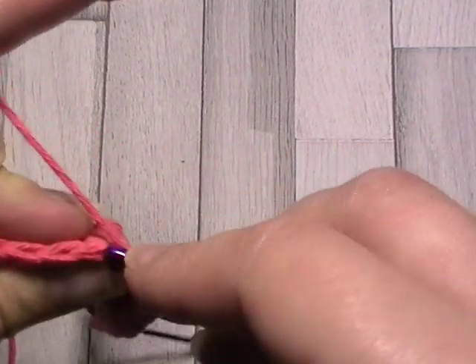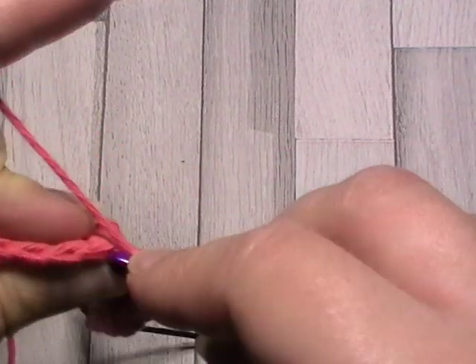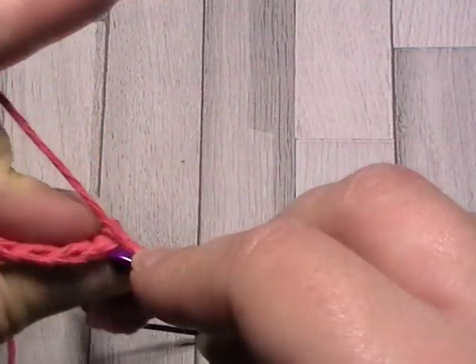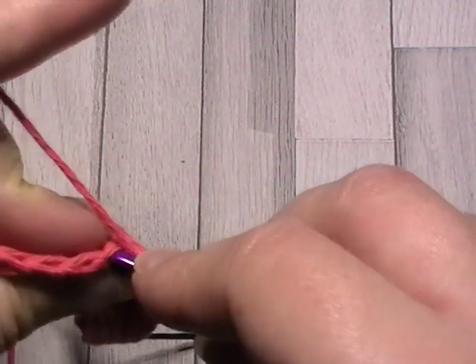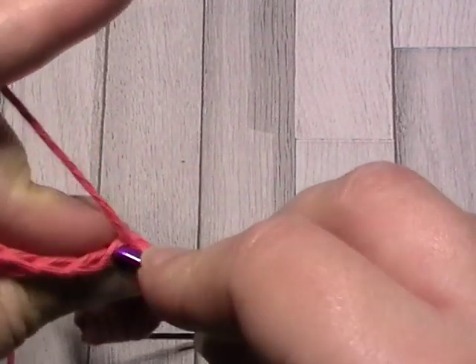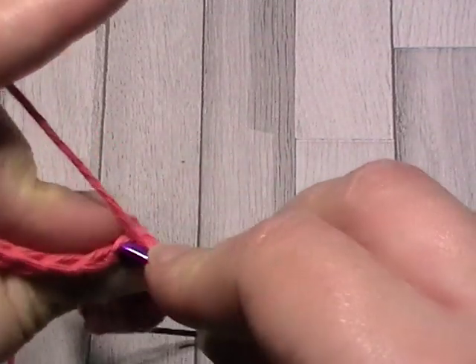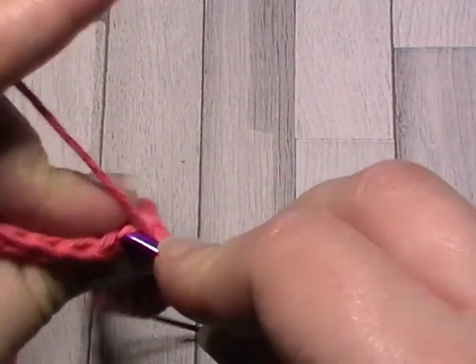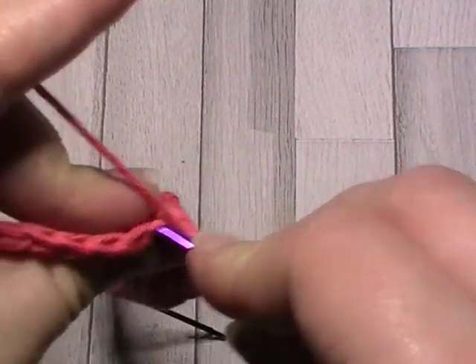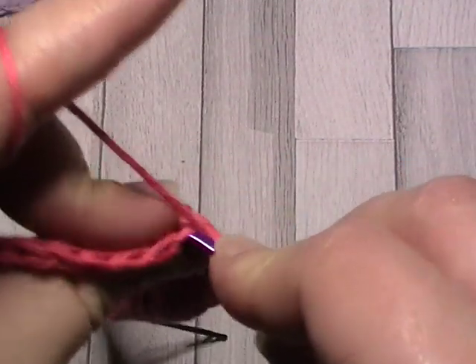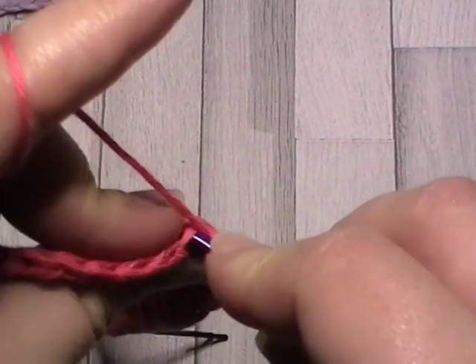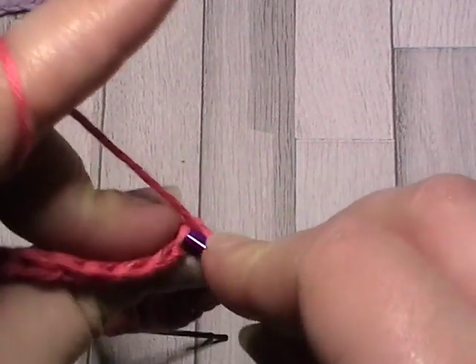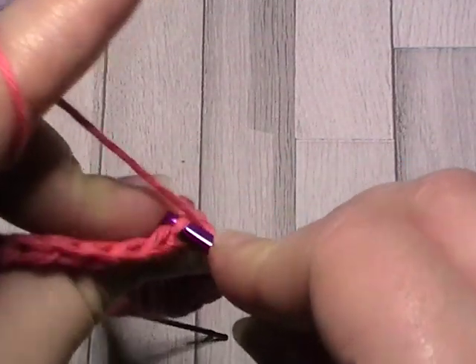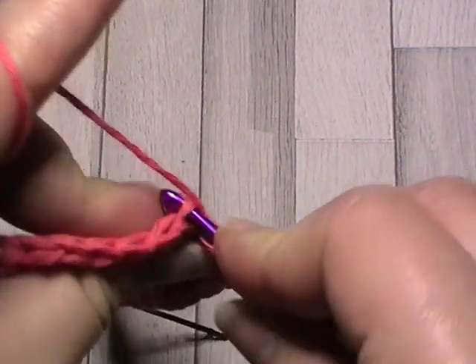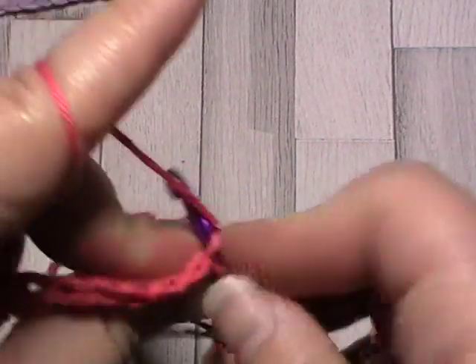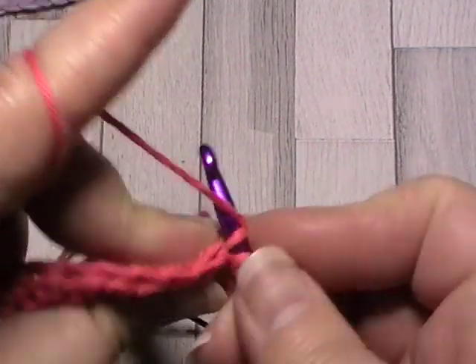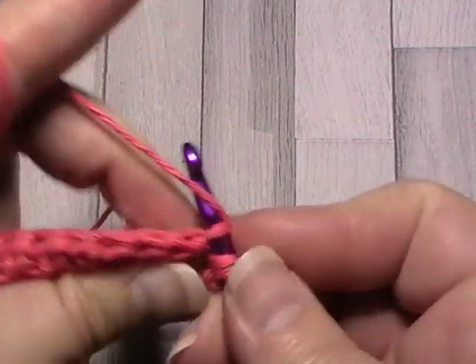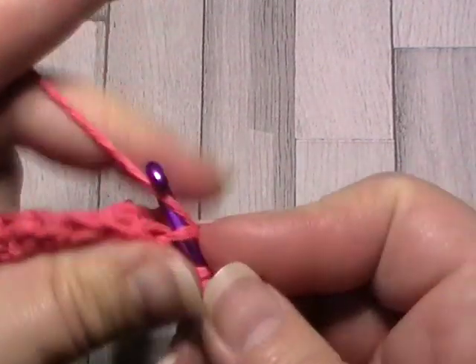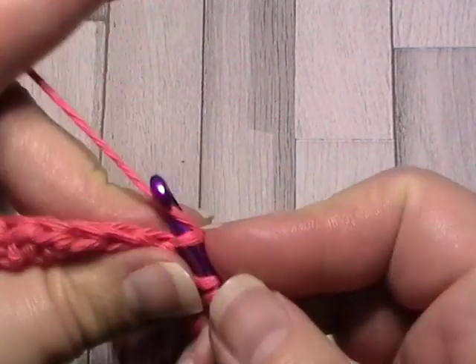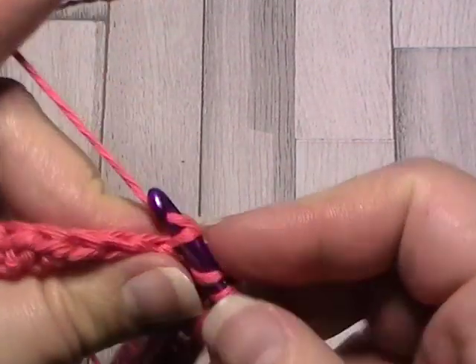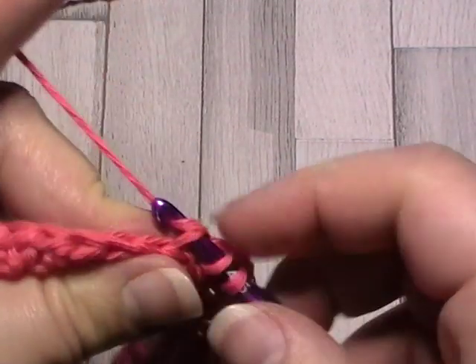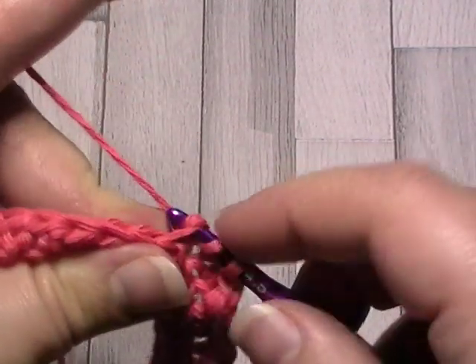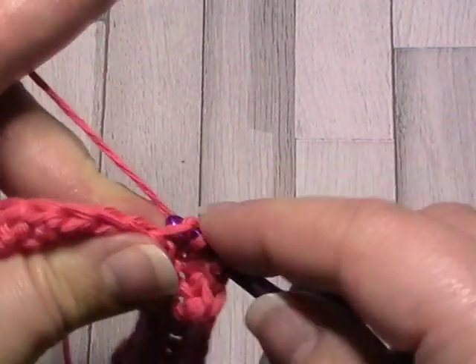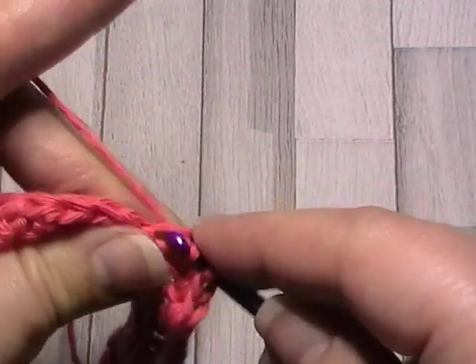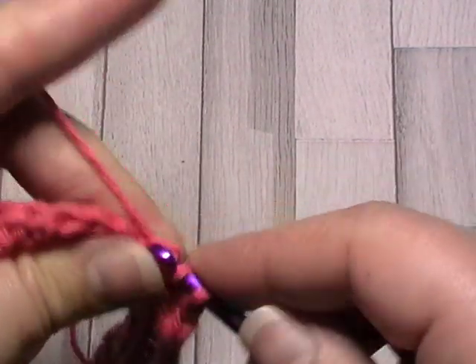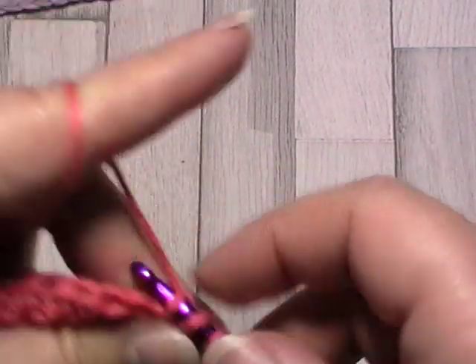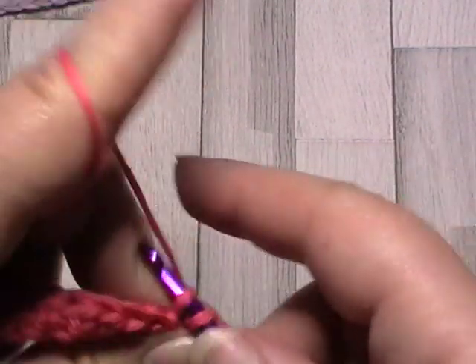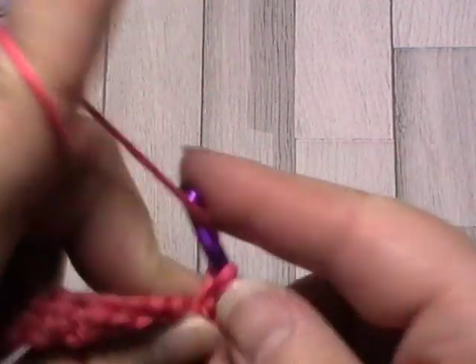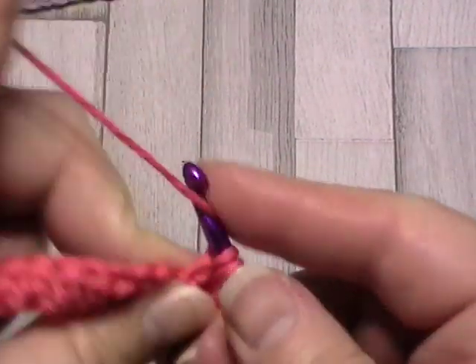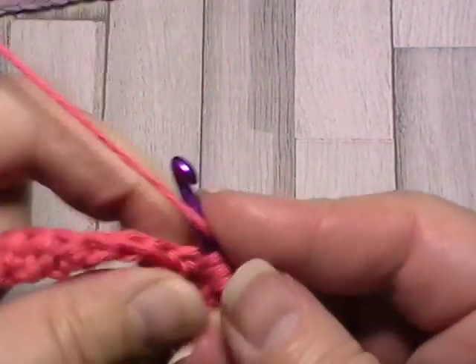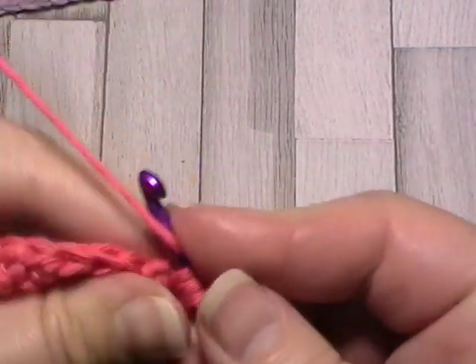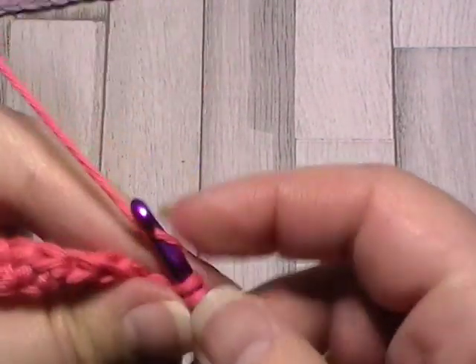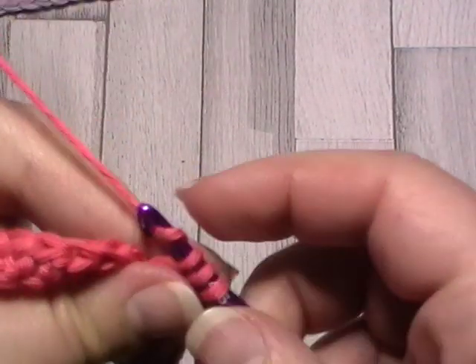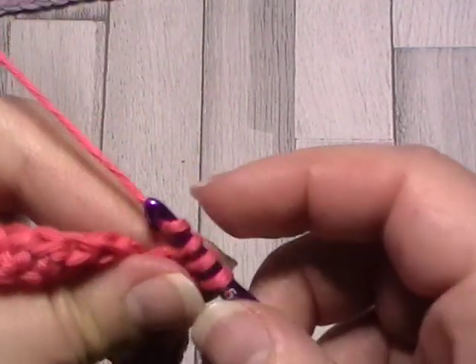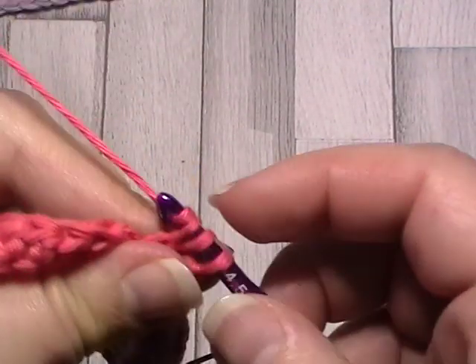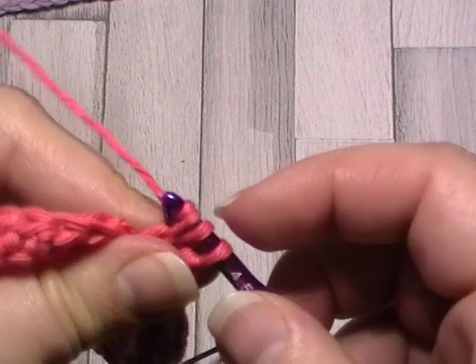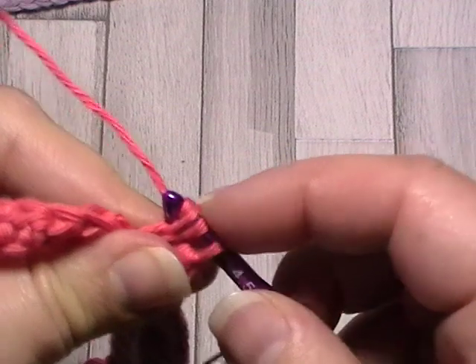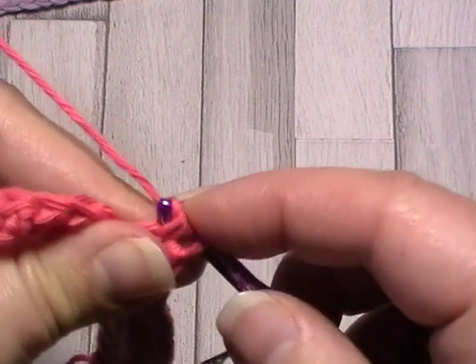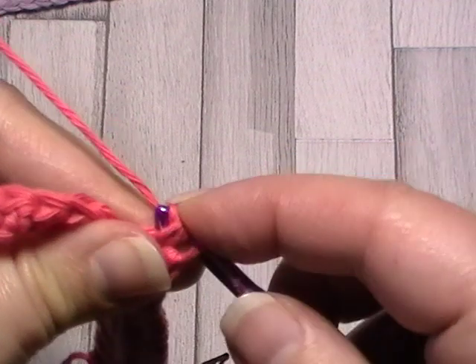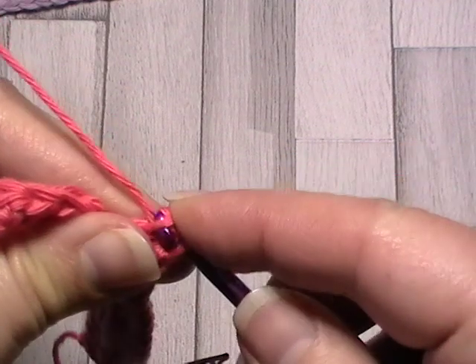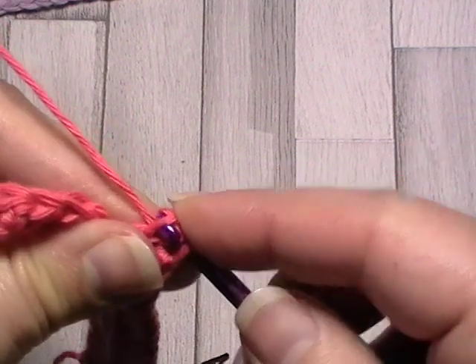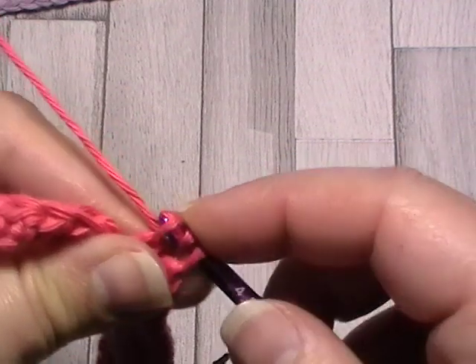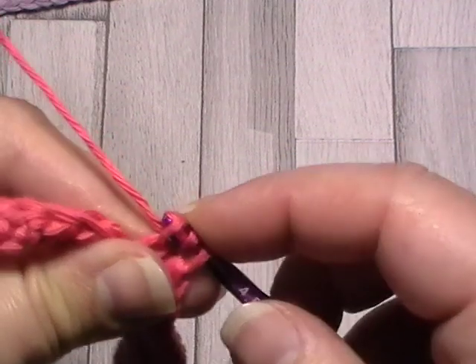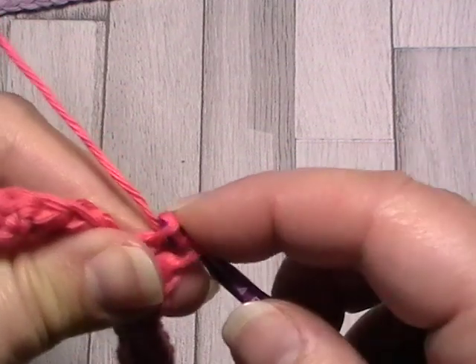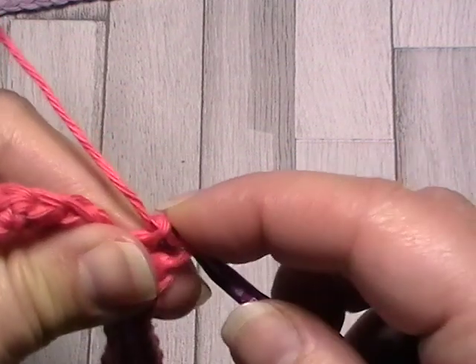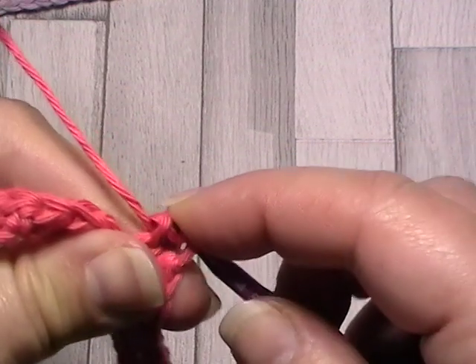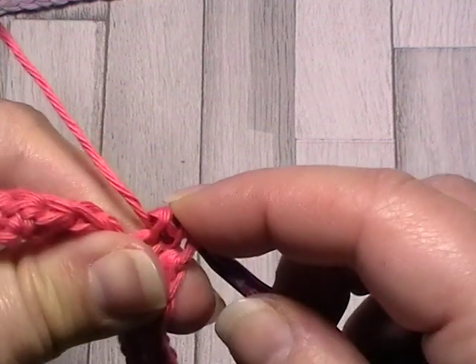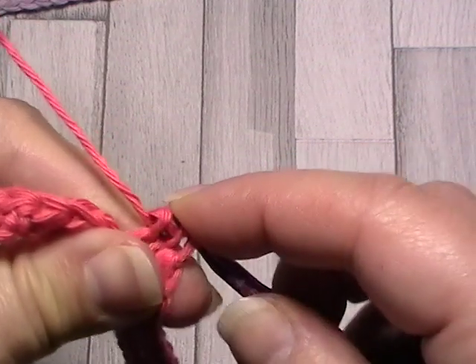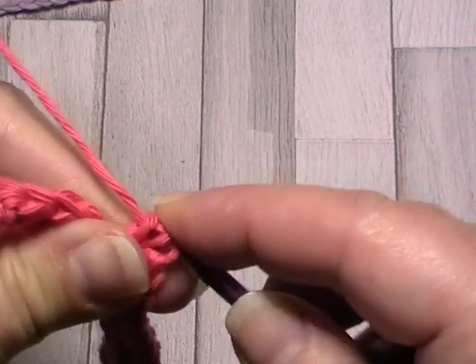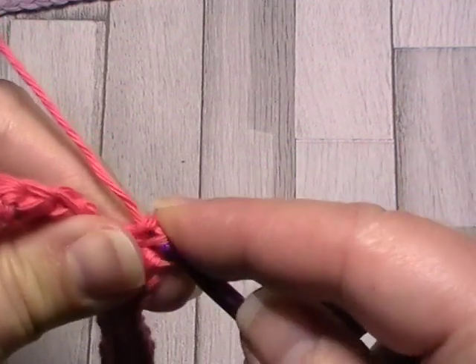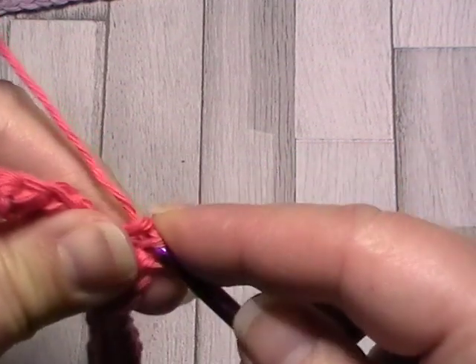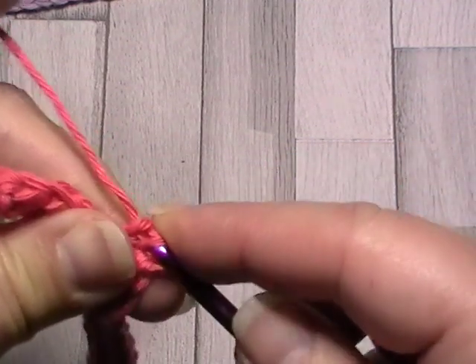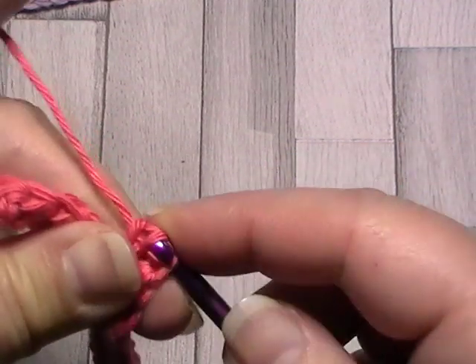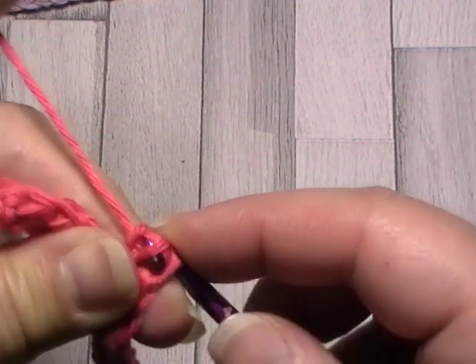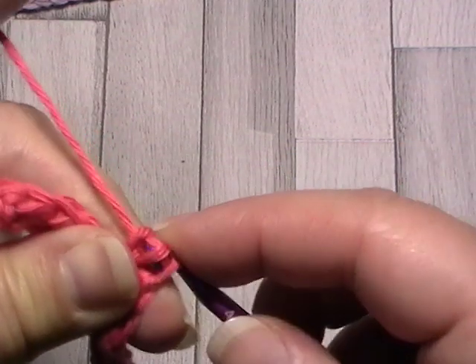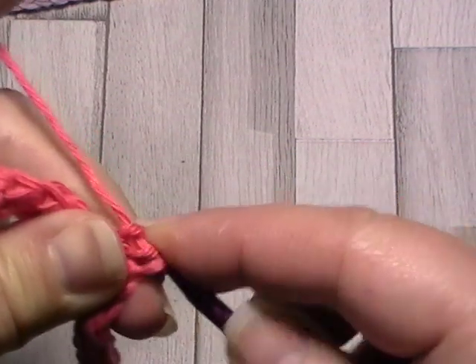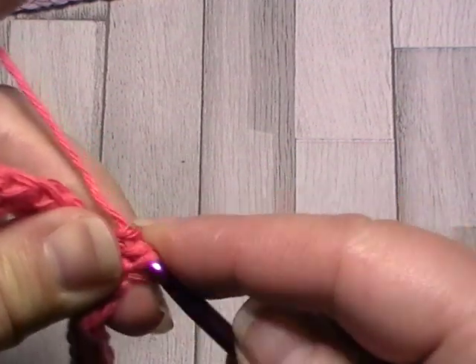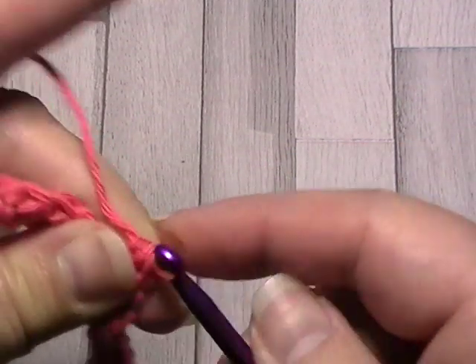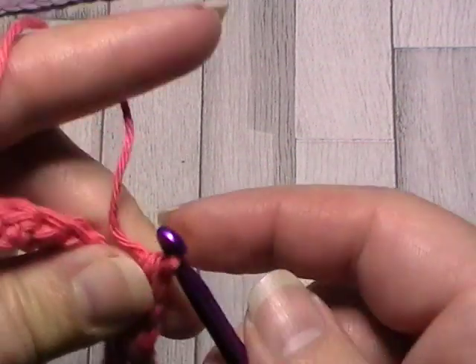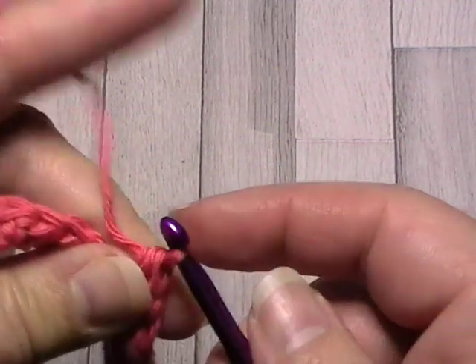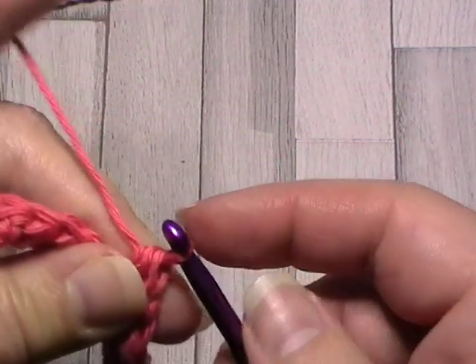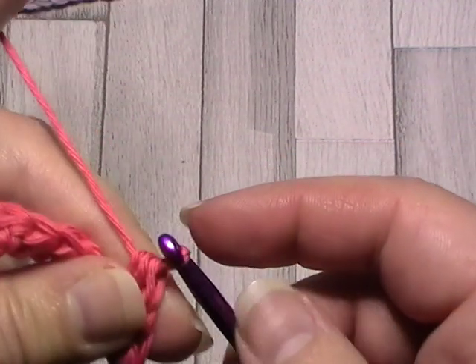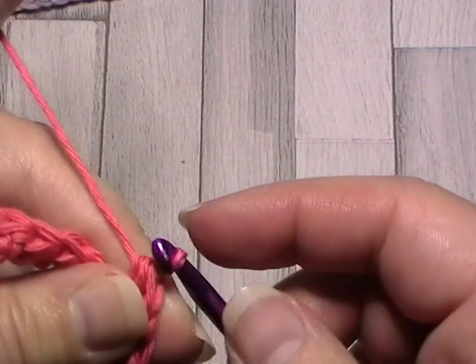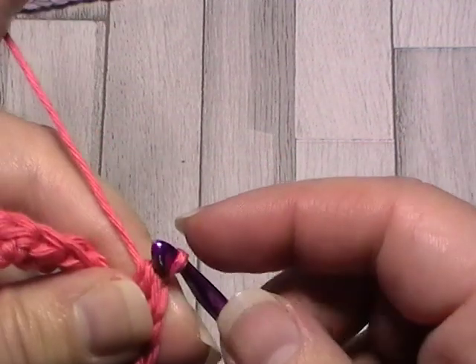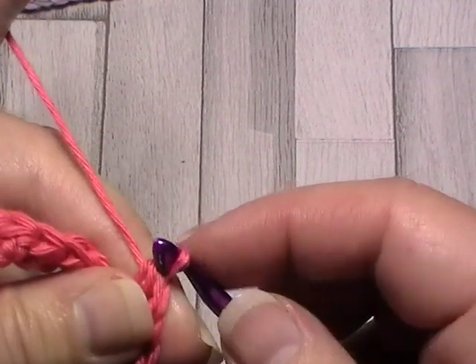If you're just sticking with this simpler version, you just carry on like this — turn and carry on in the back loop, no problem at all.